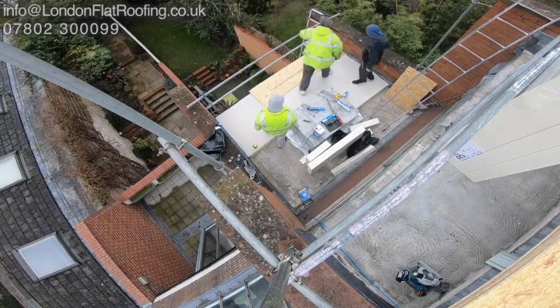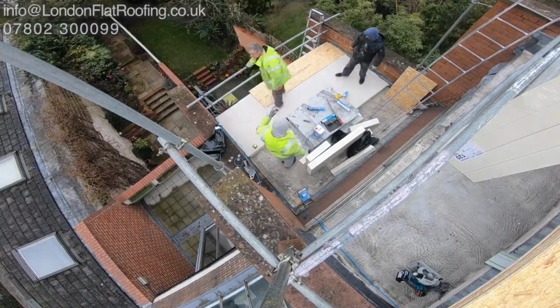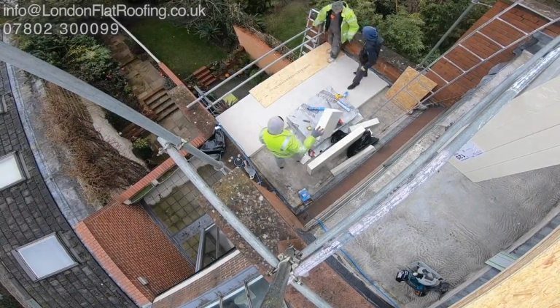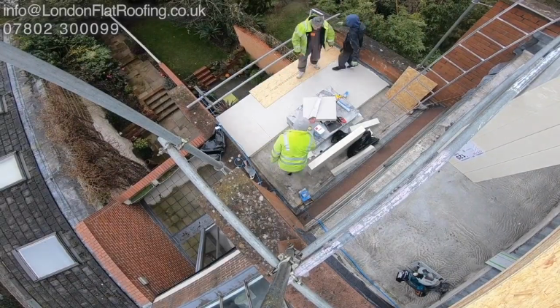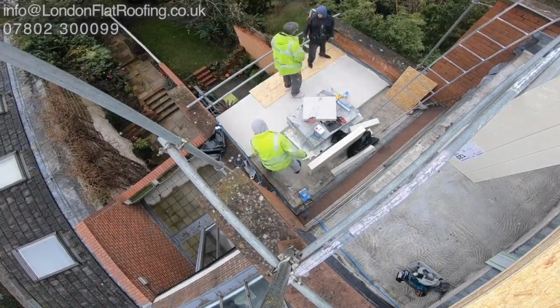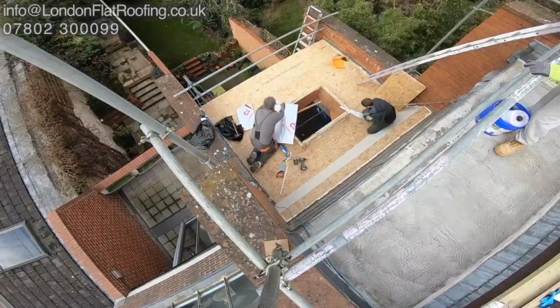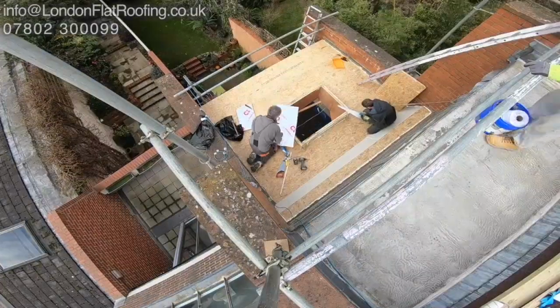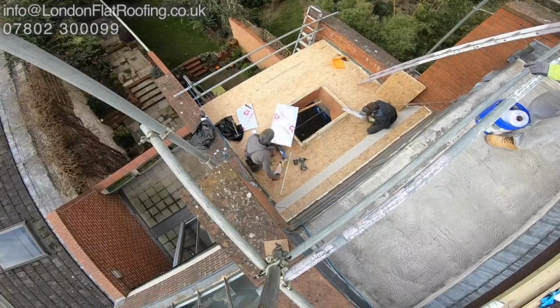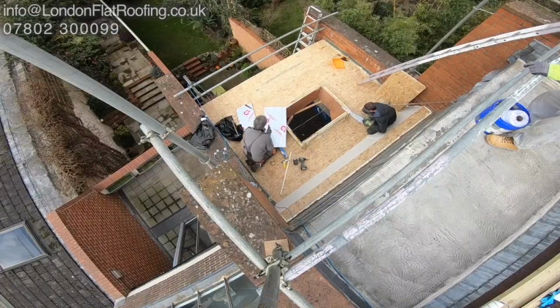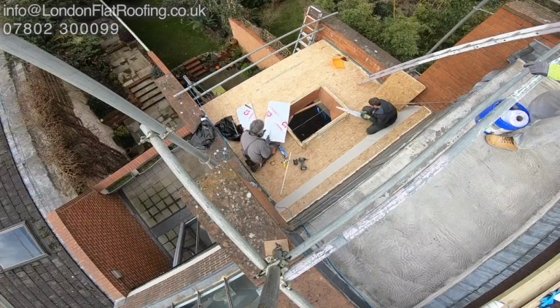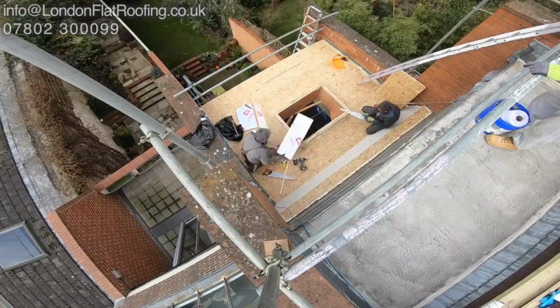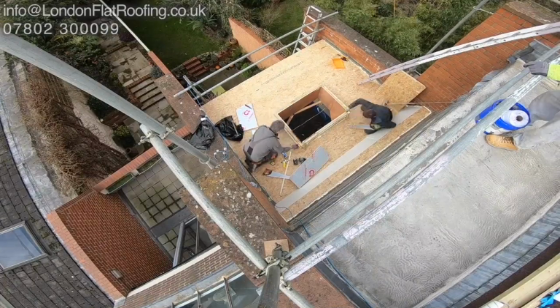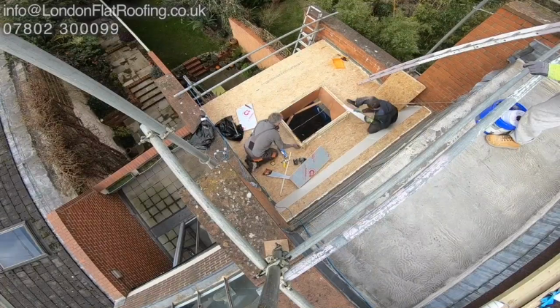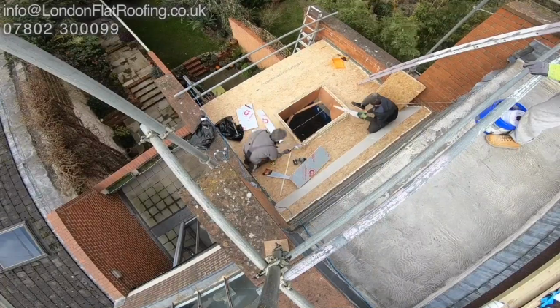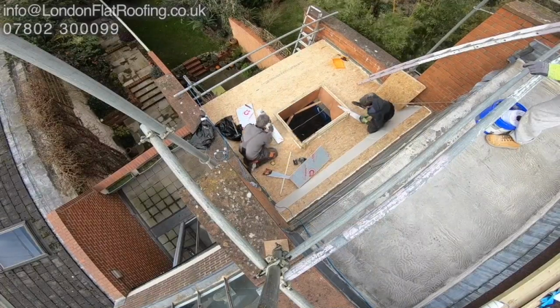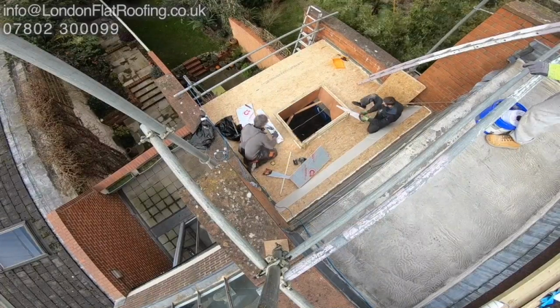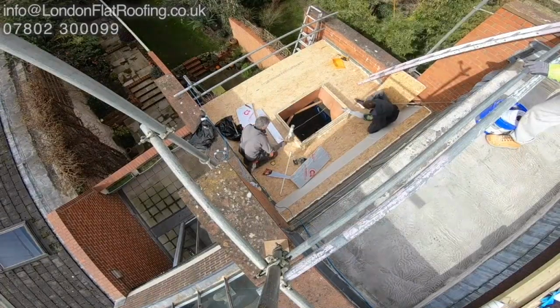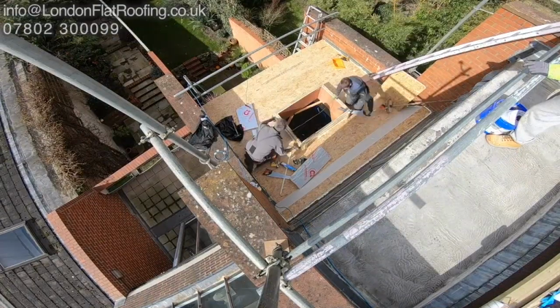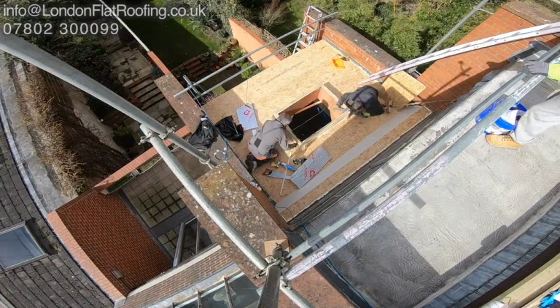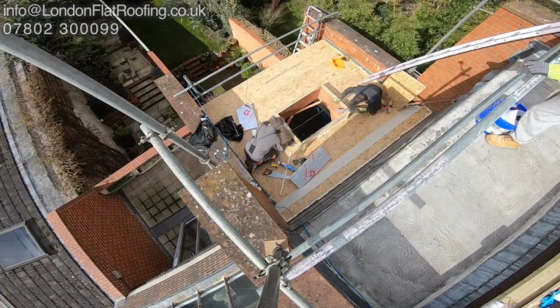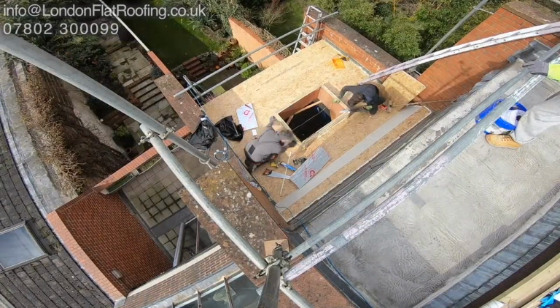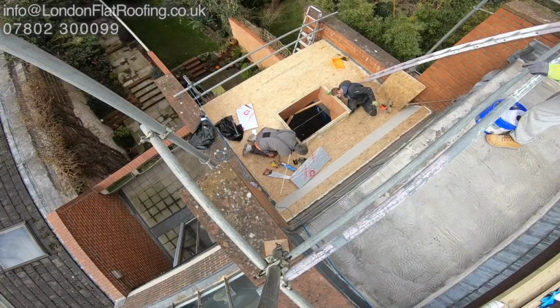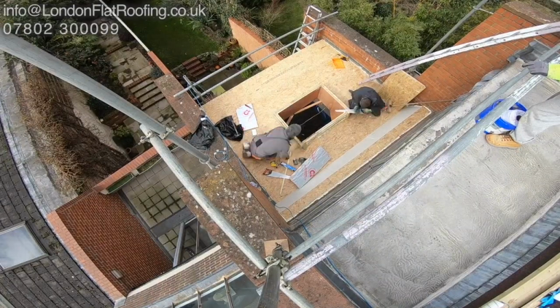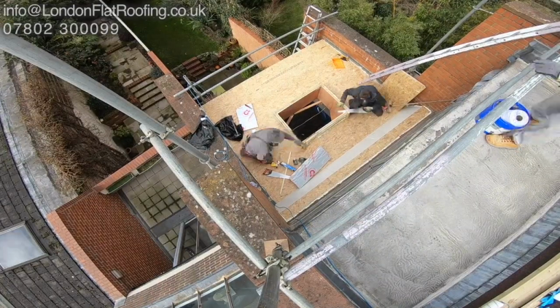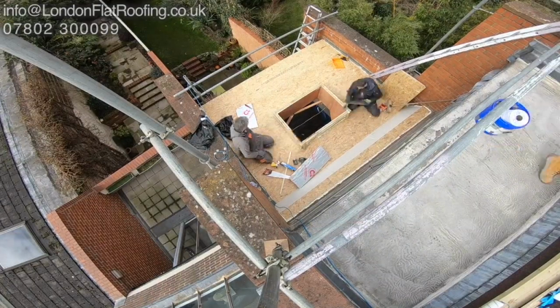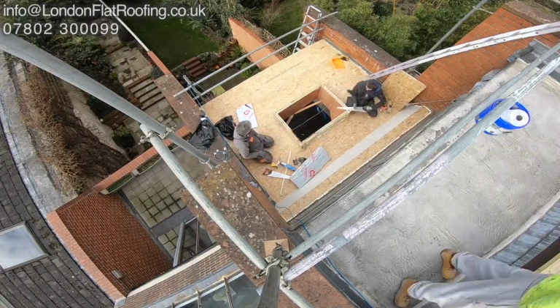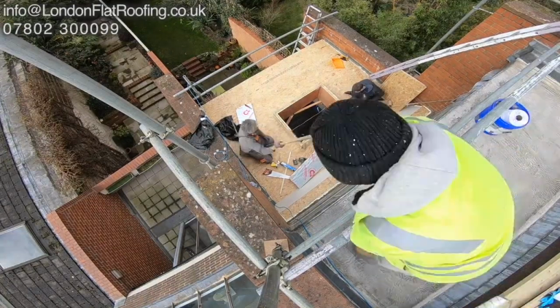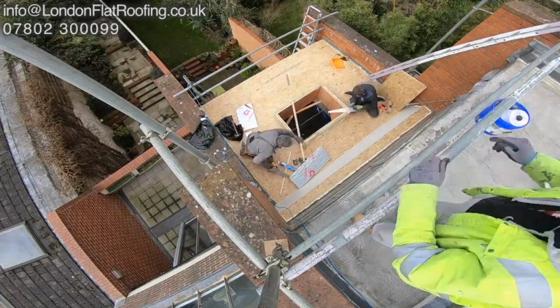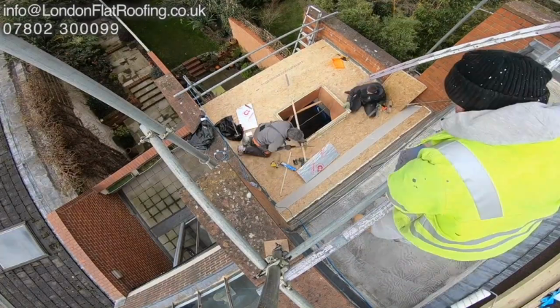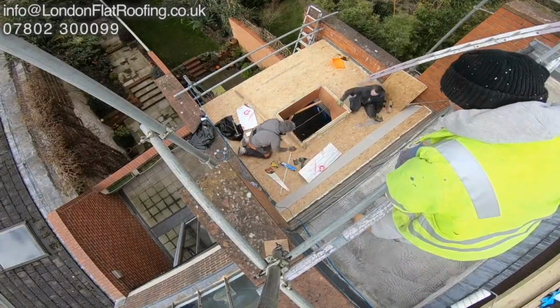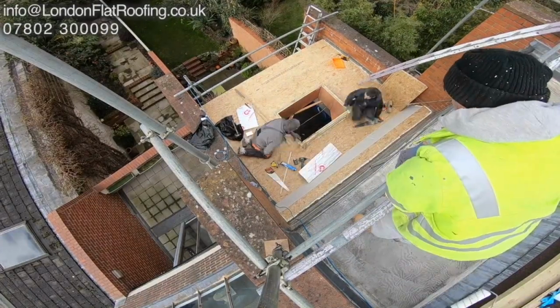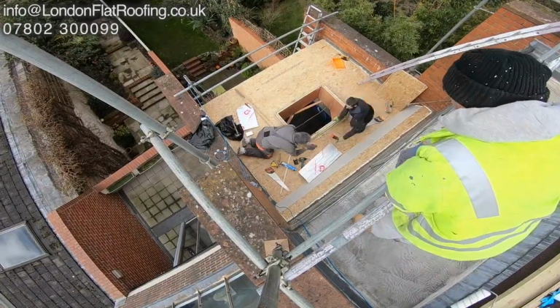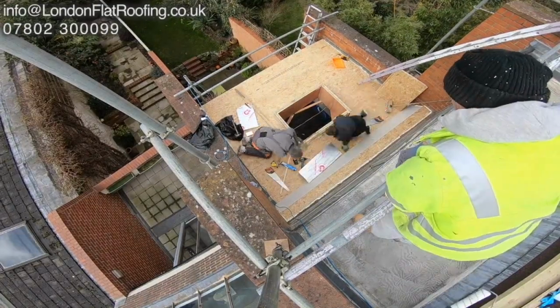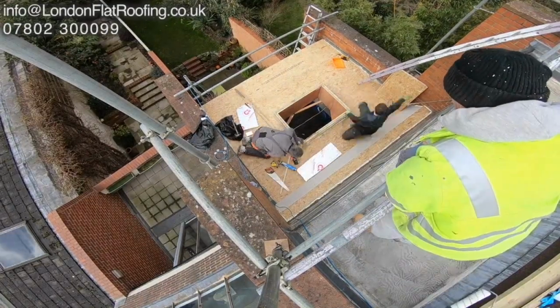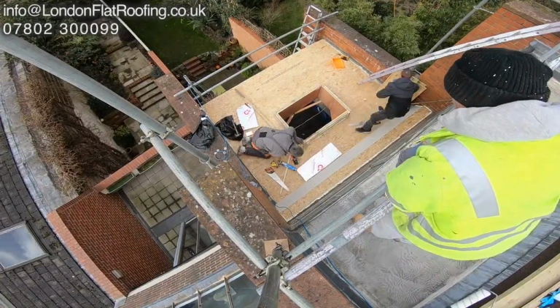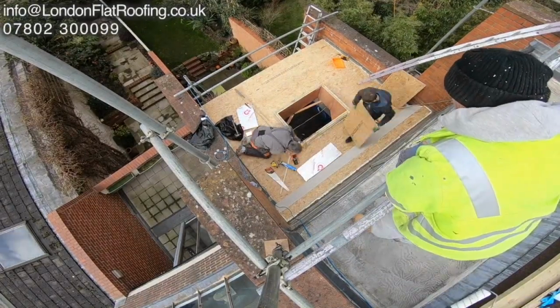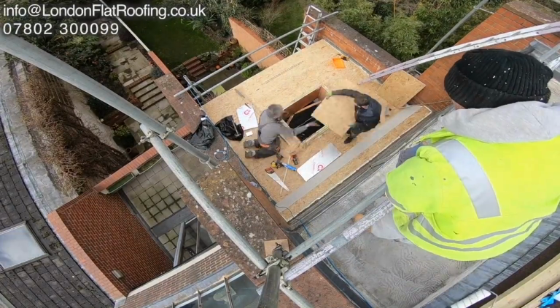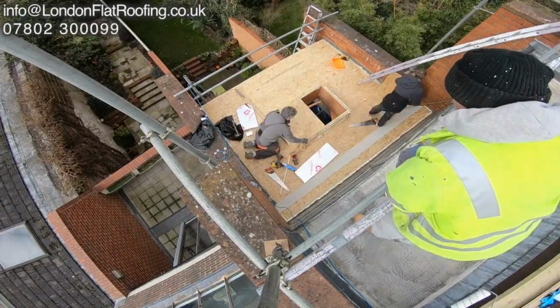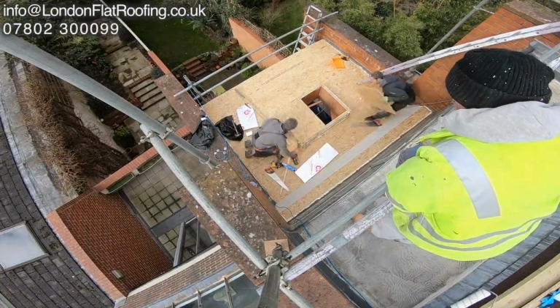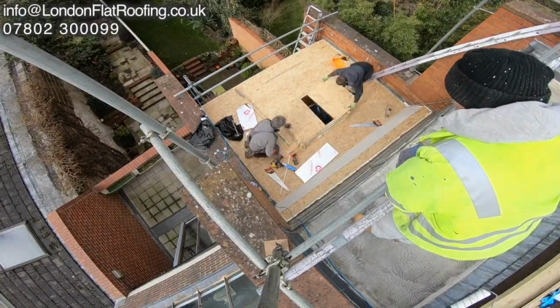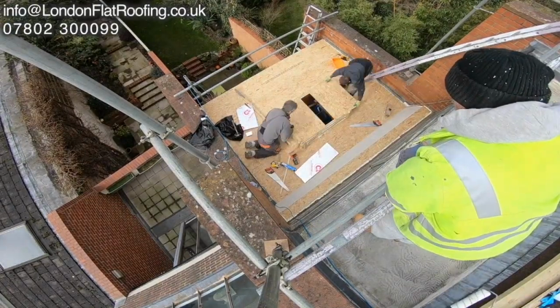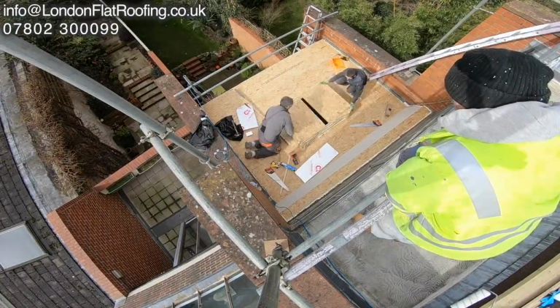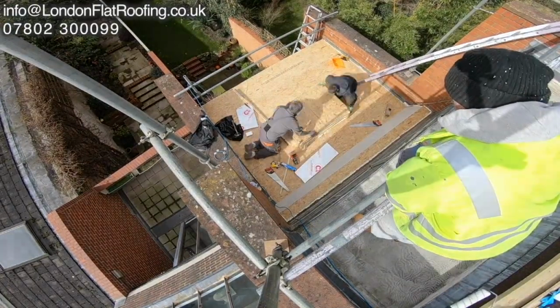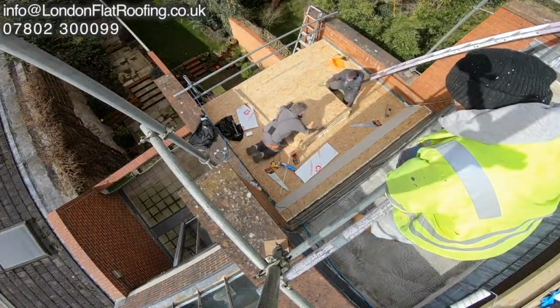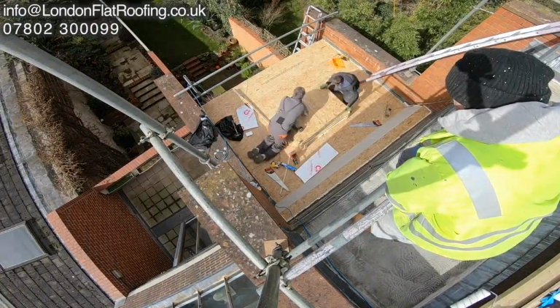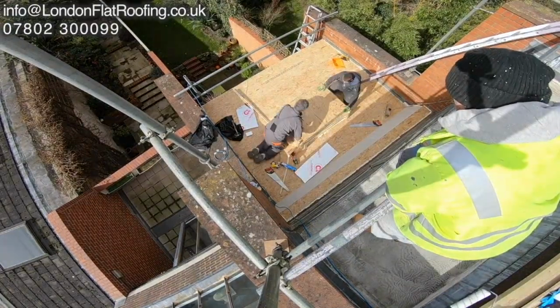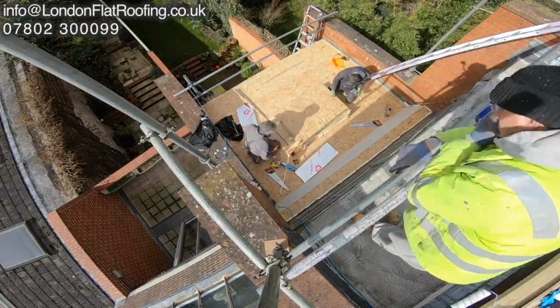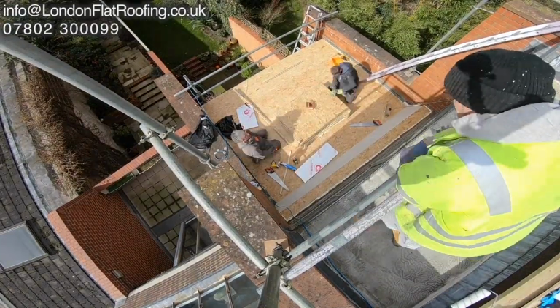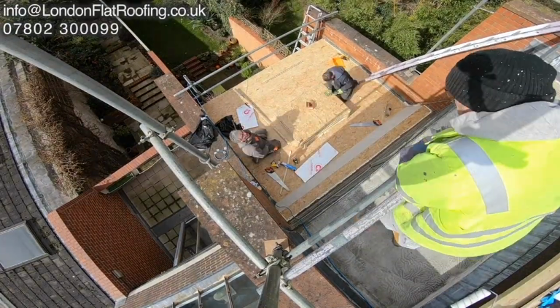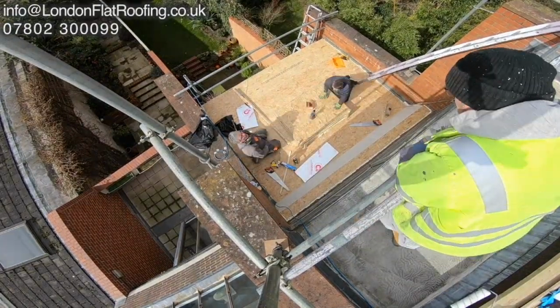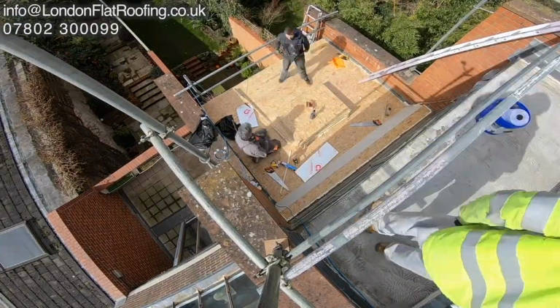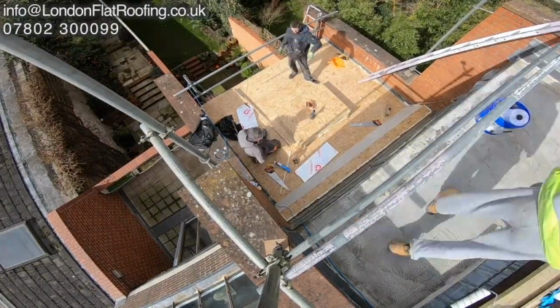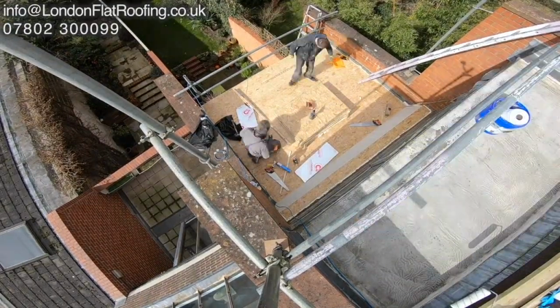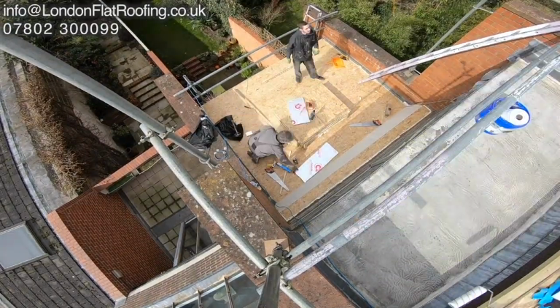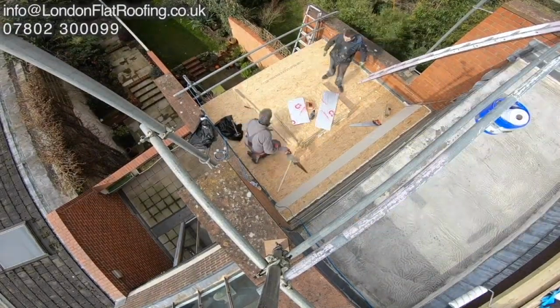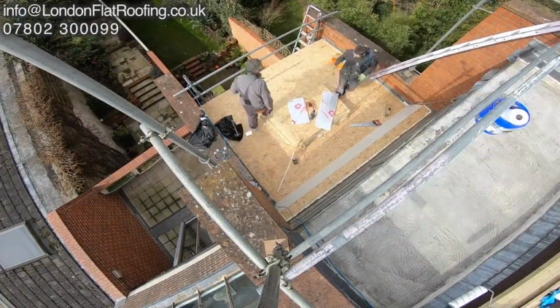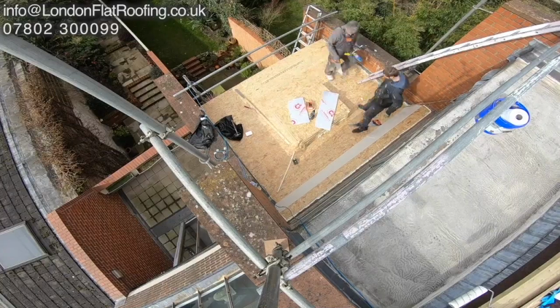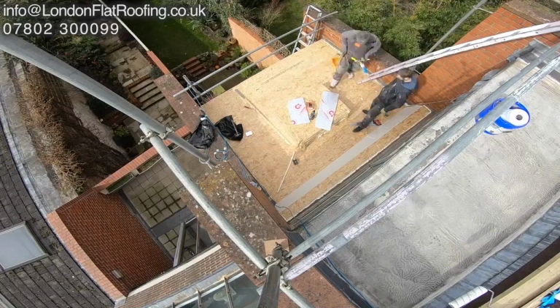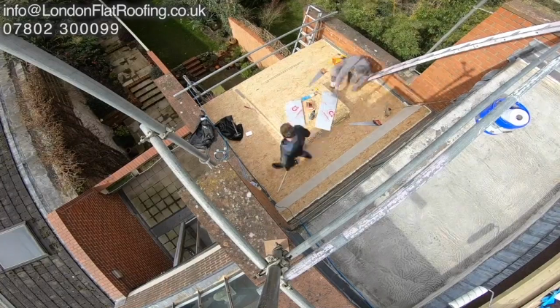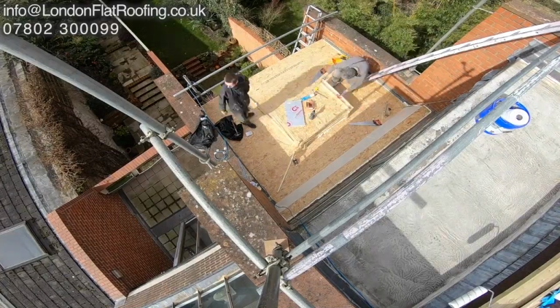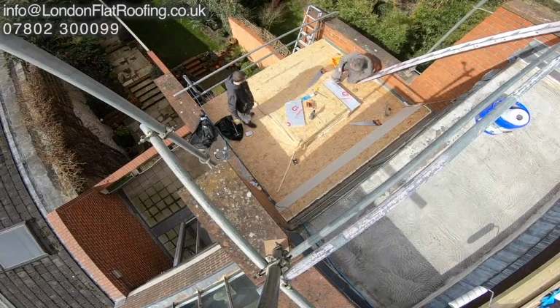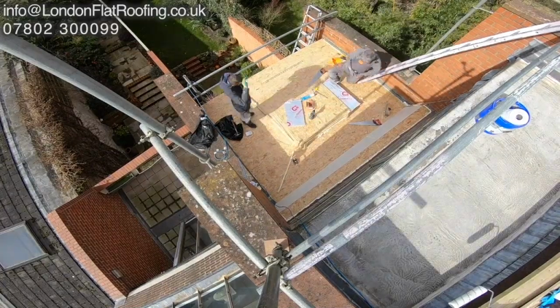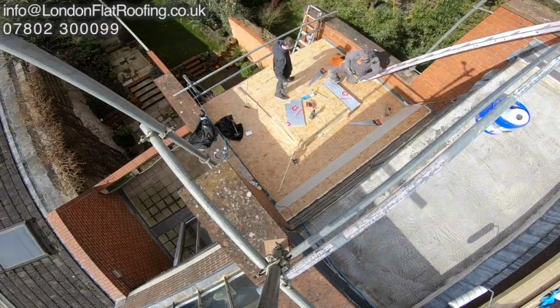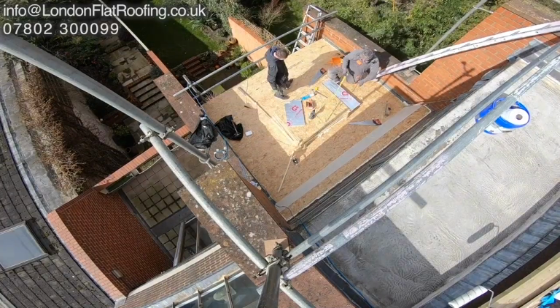We're insulating the roof — we'll be turning it into a warm roof — and we've also insulated all the upstands here. For safety, we're covering it up.